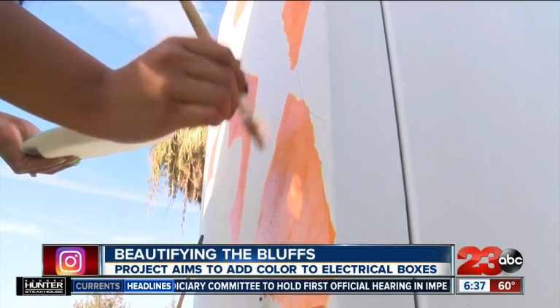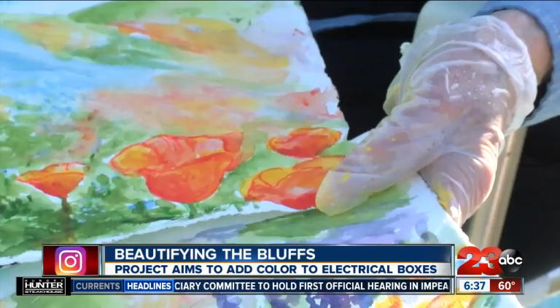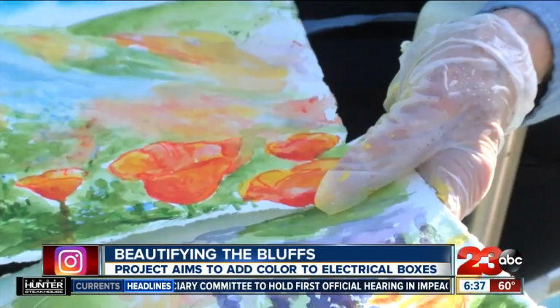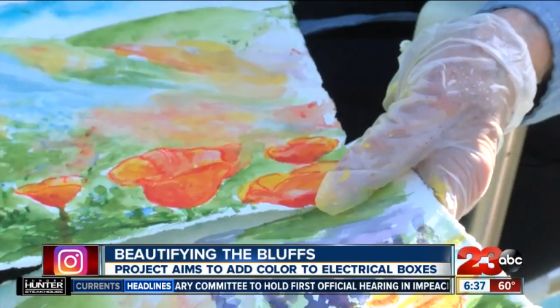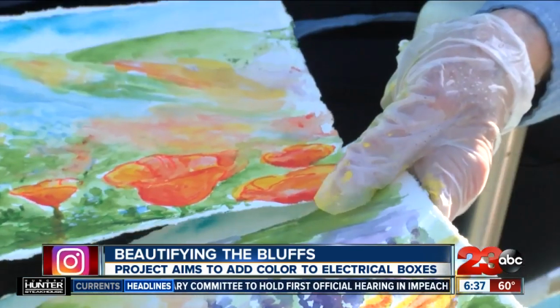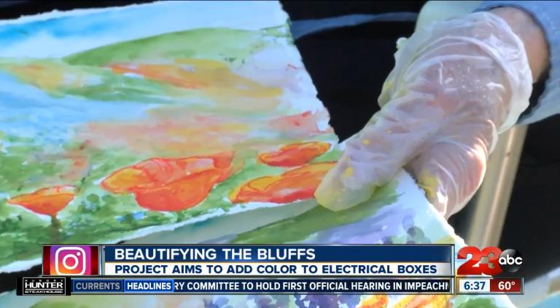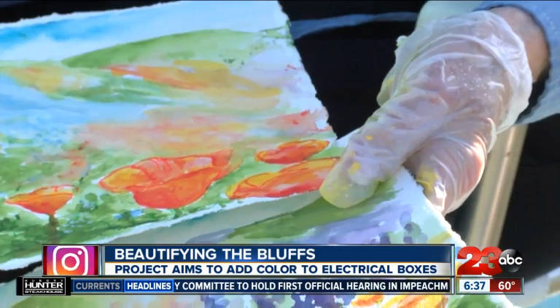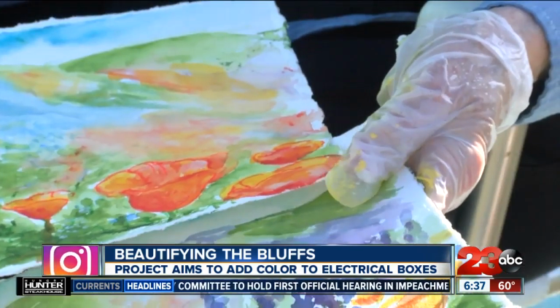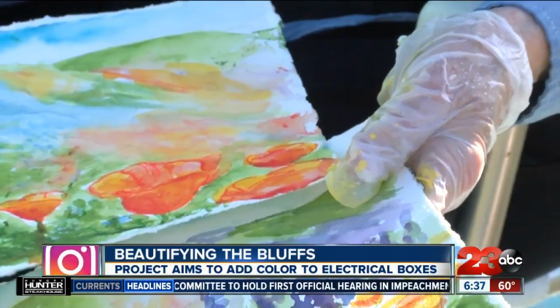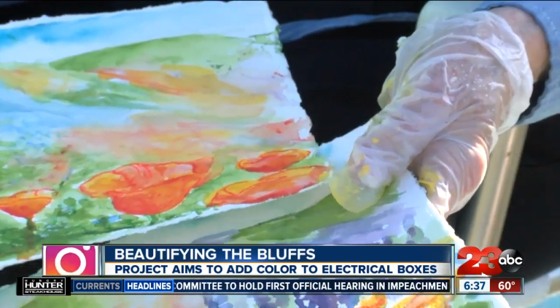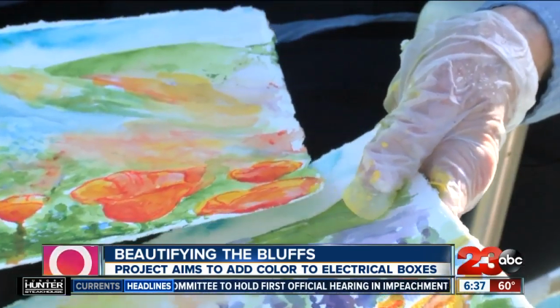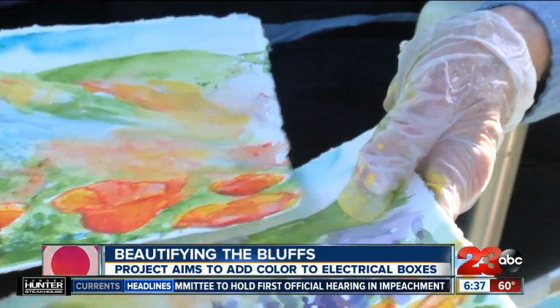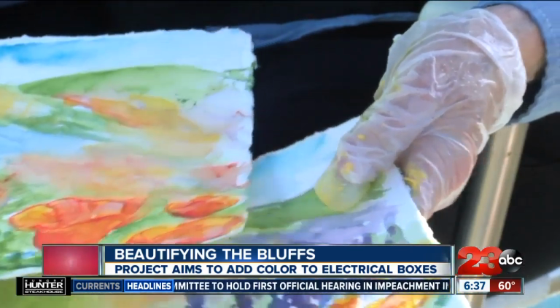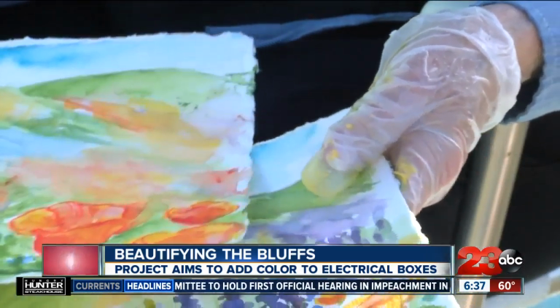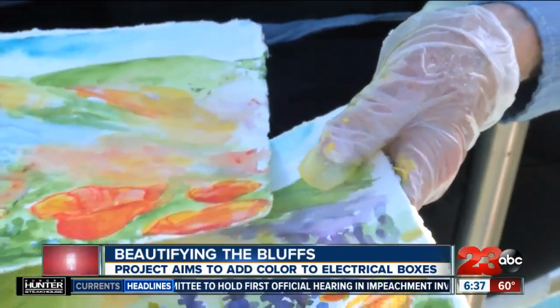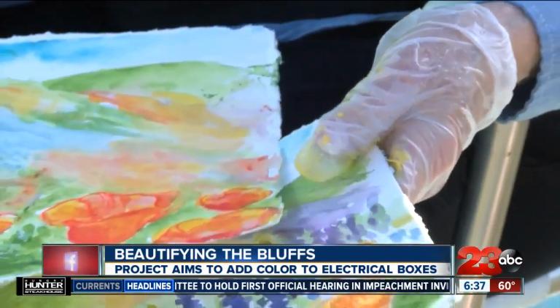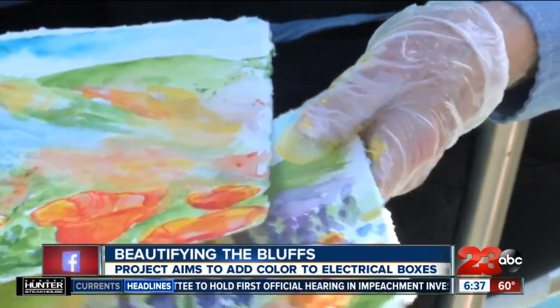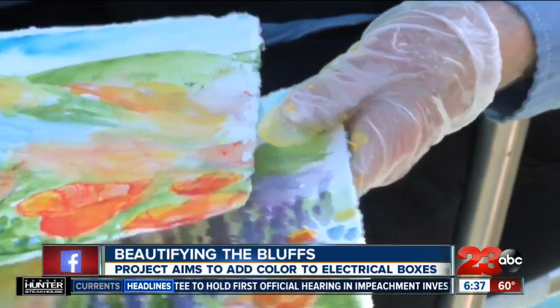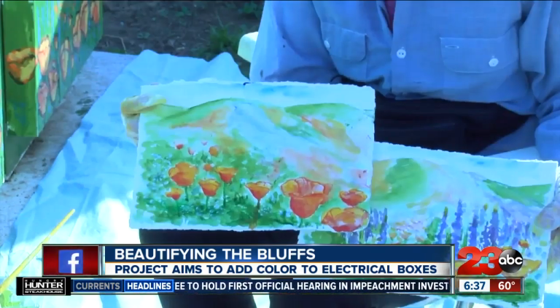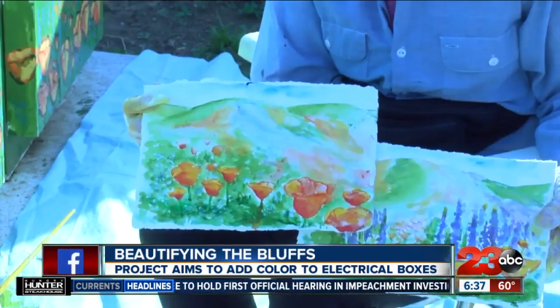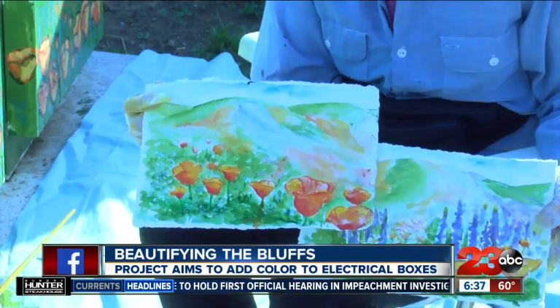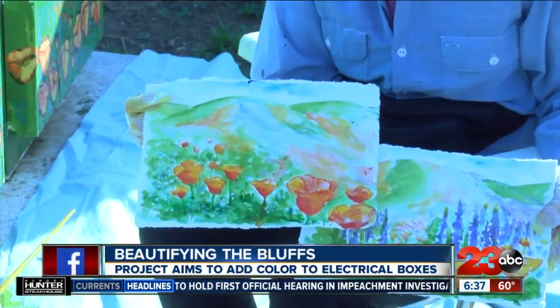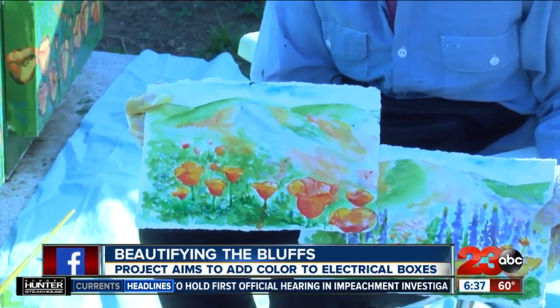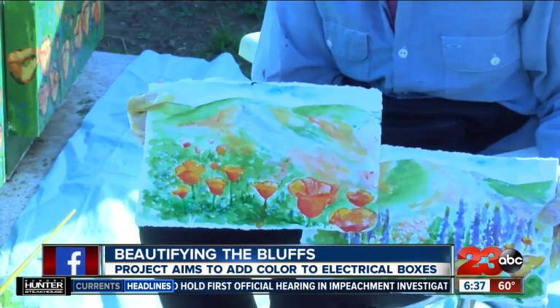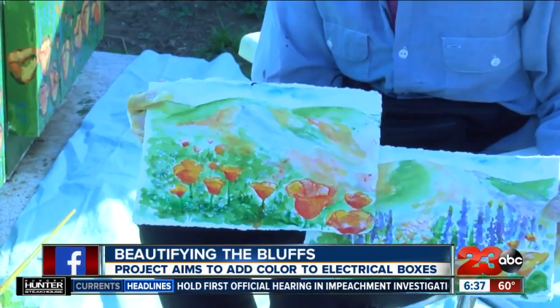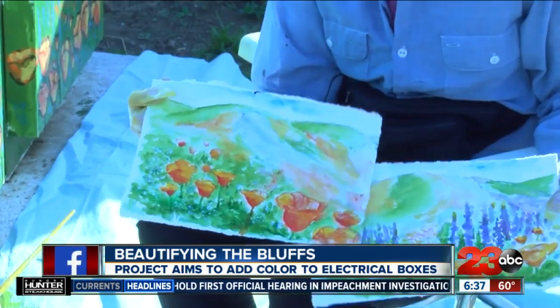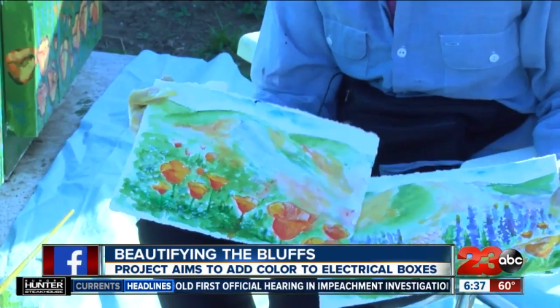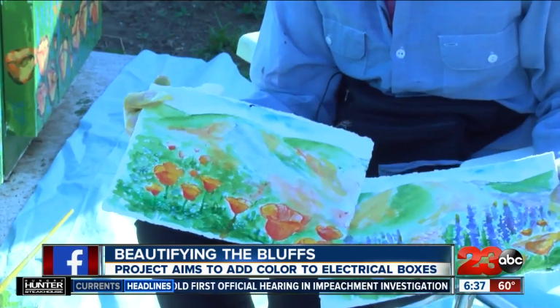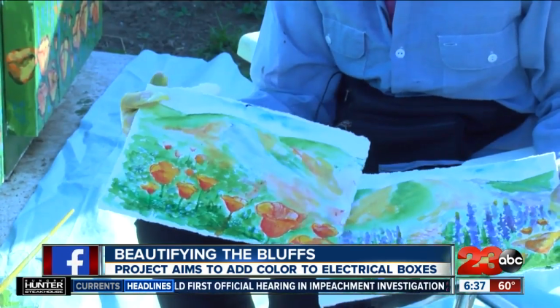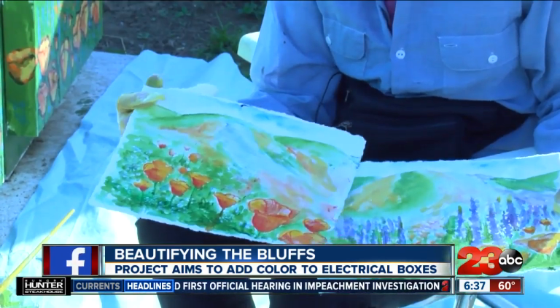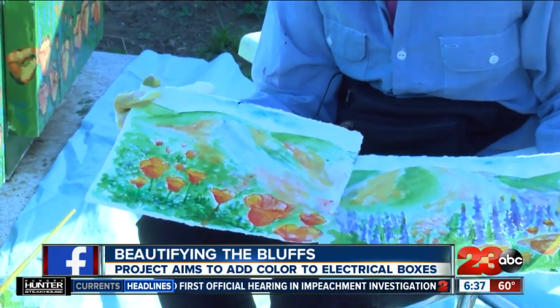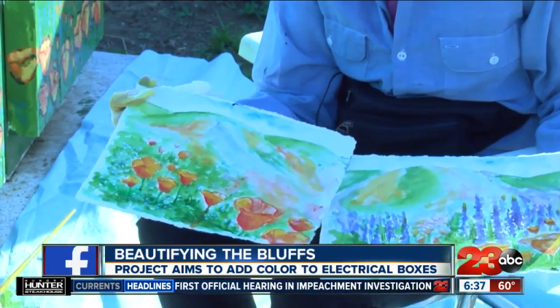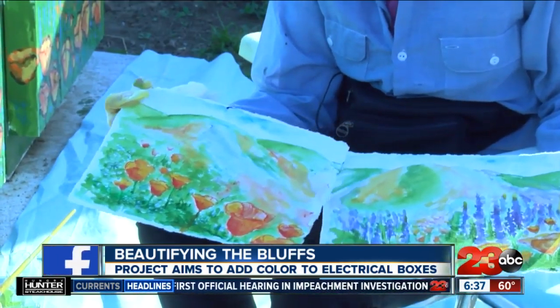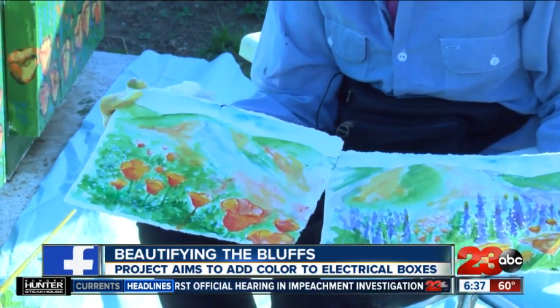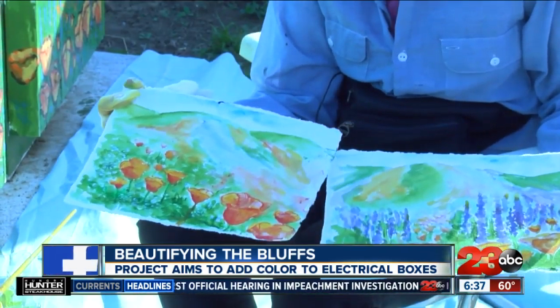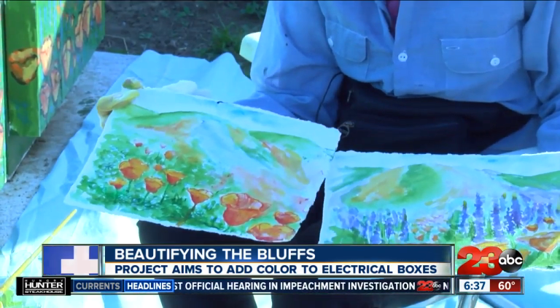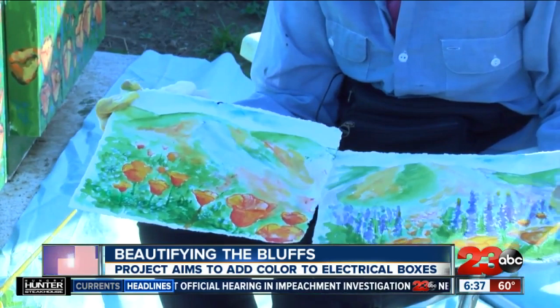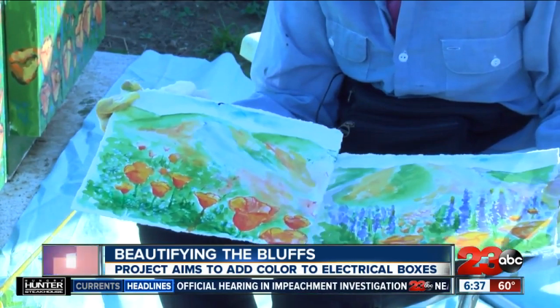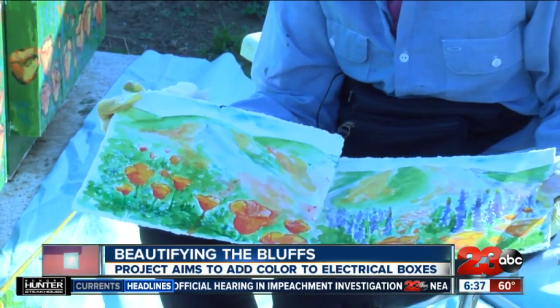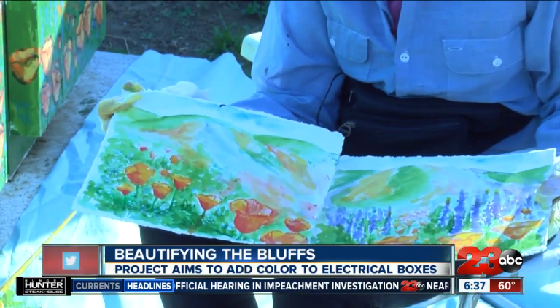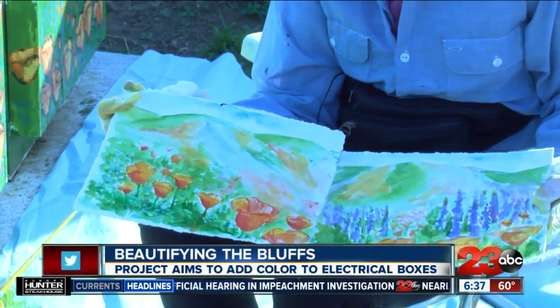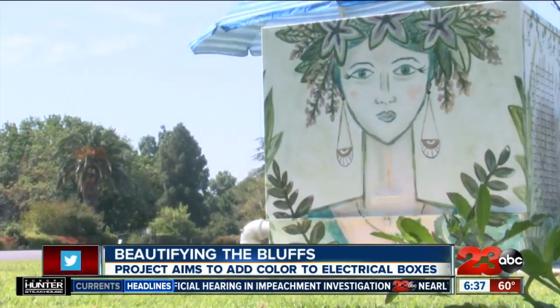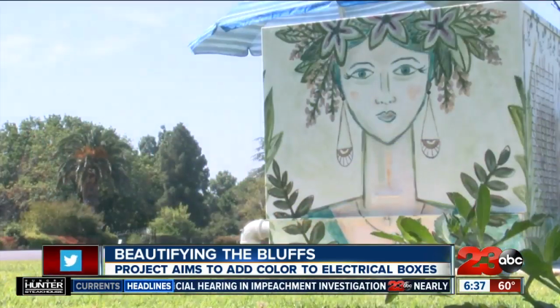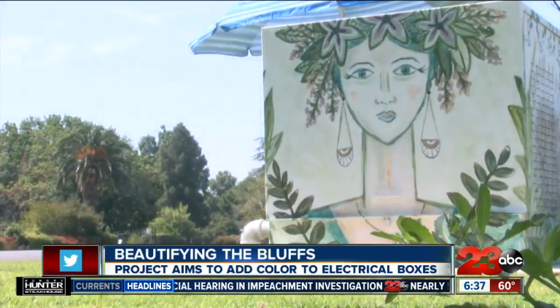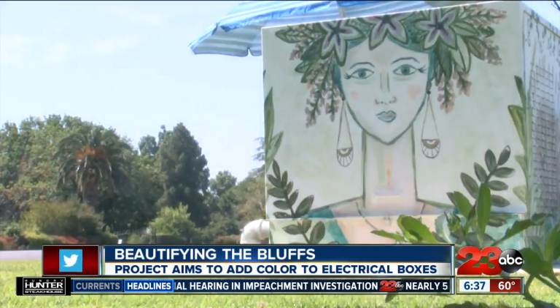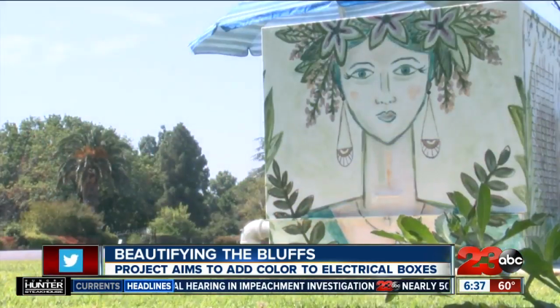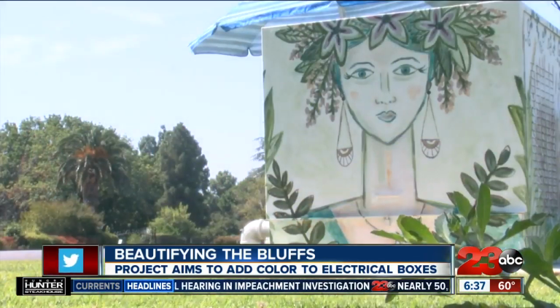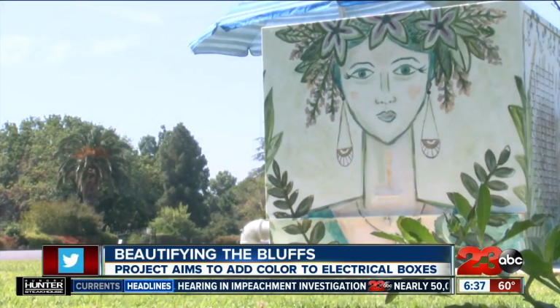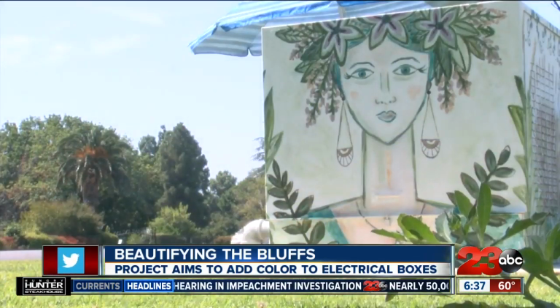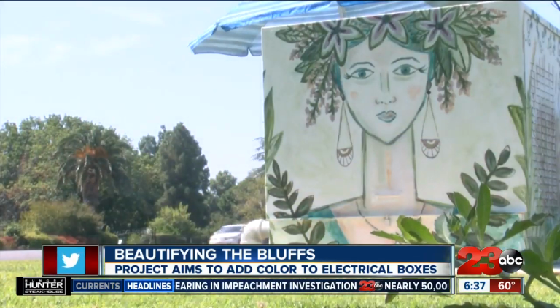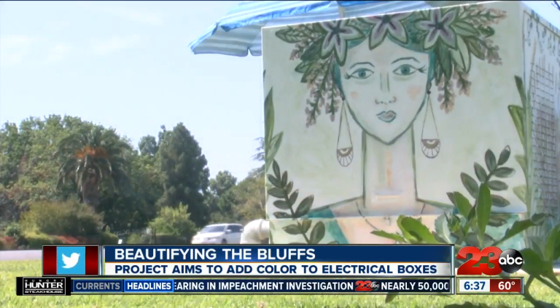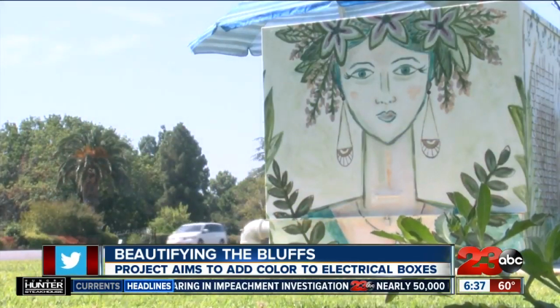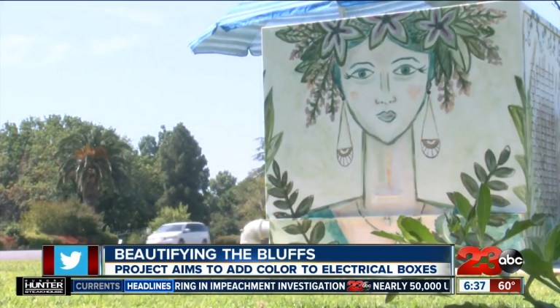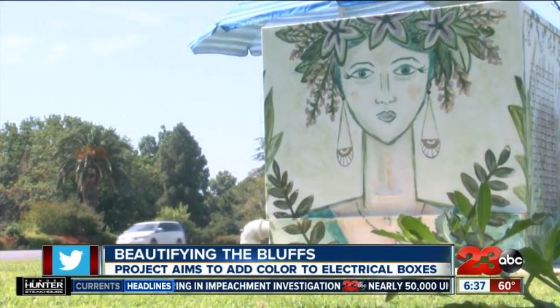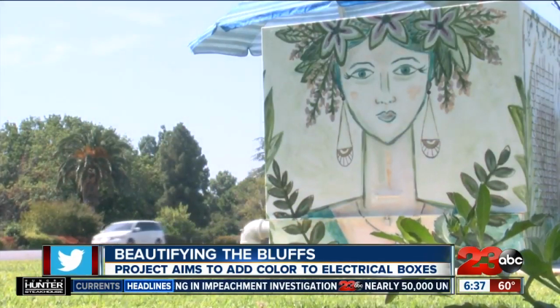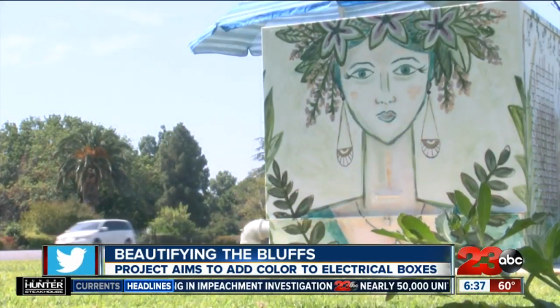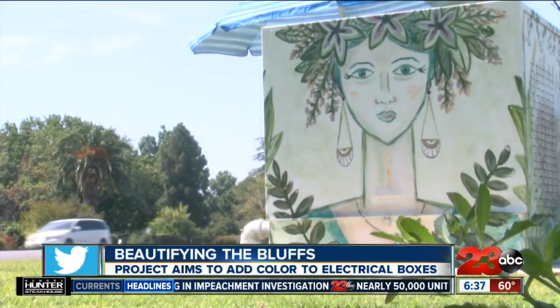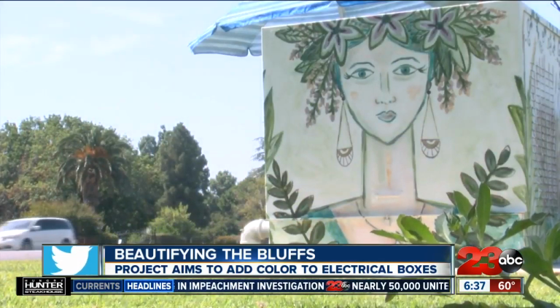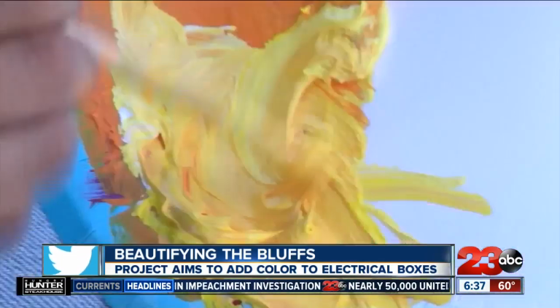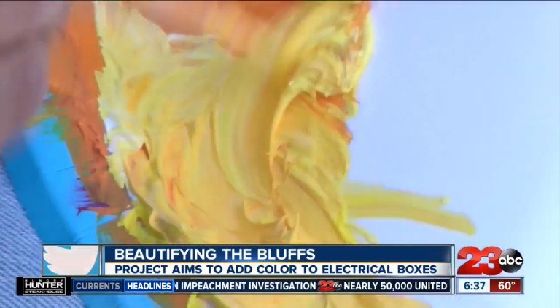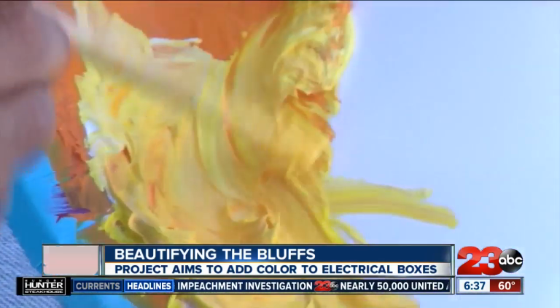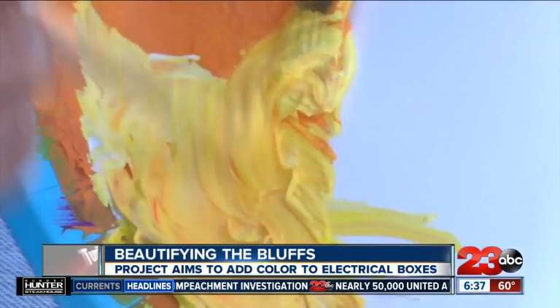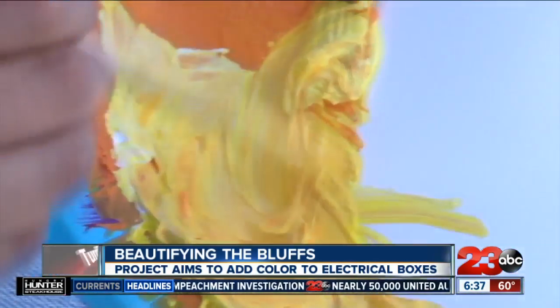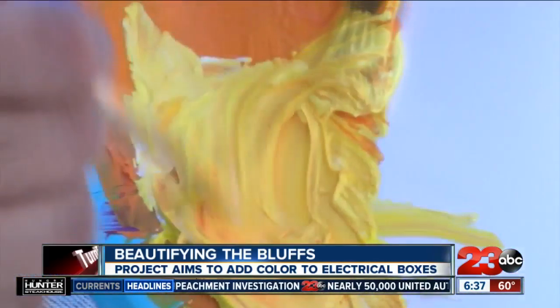The paintings will reflect different variations of the California wildflower super bloom, and visitors at this park are noticing the new additions.